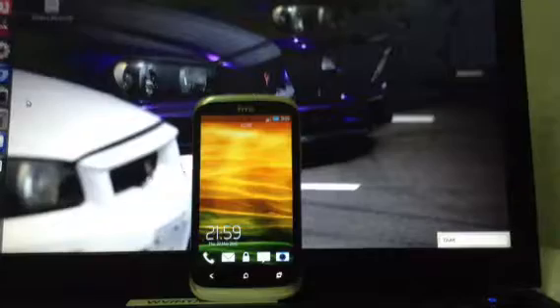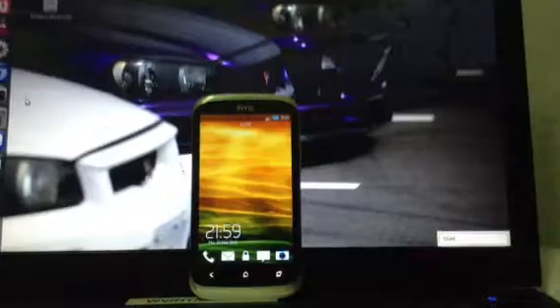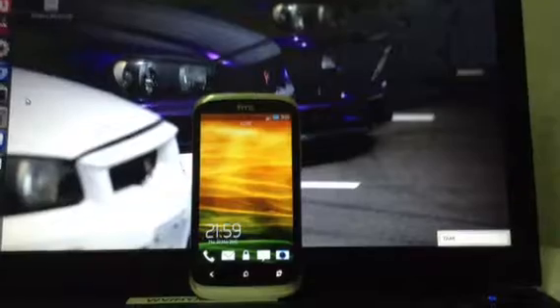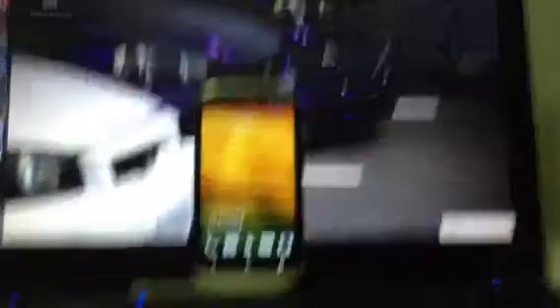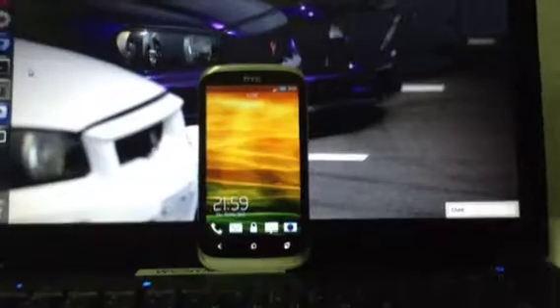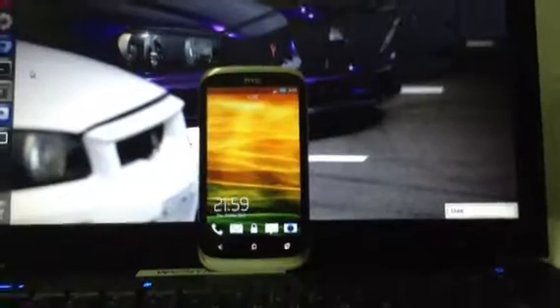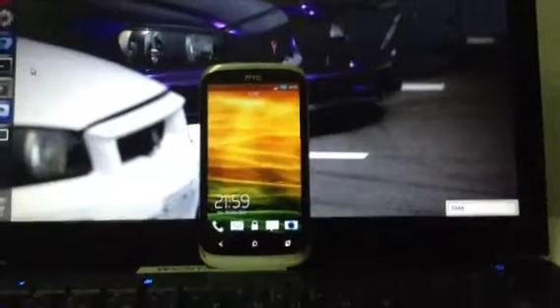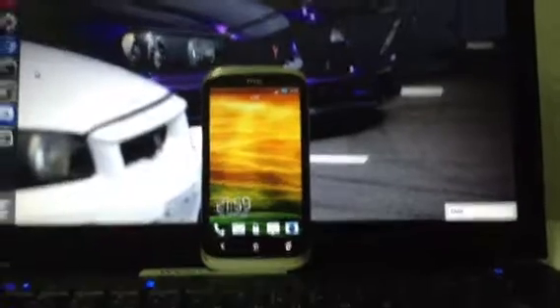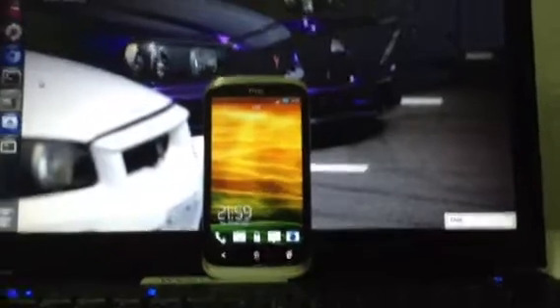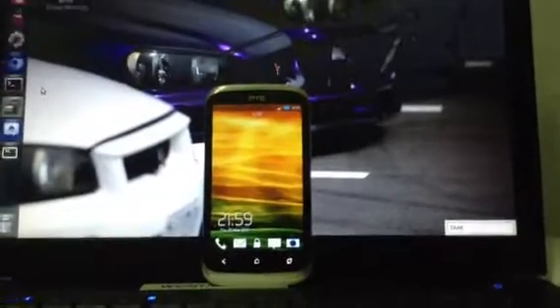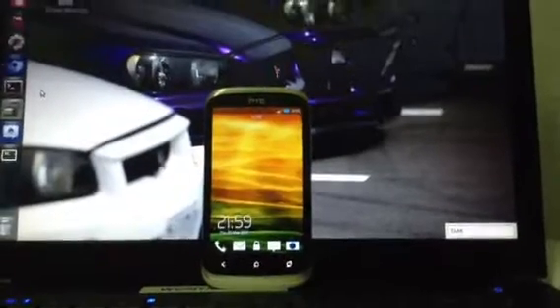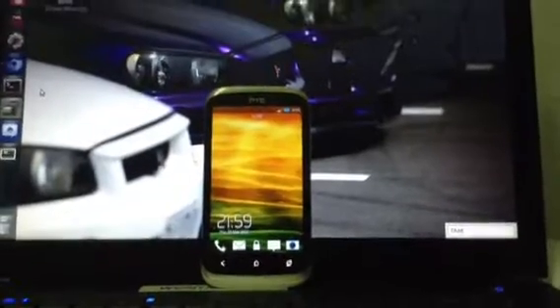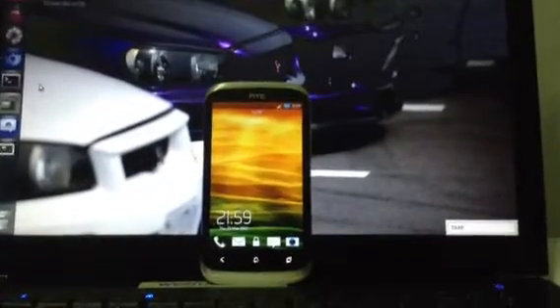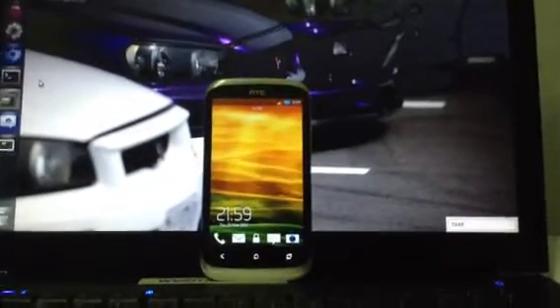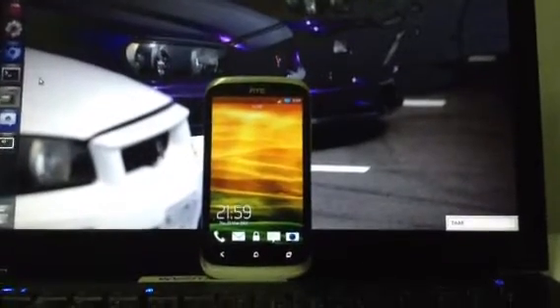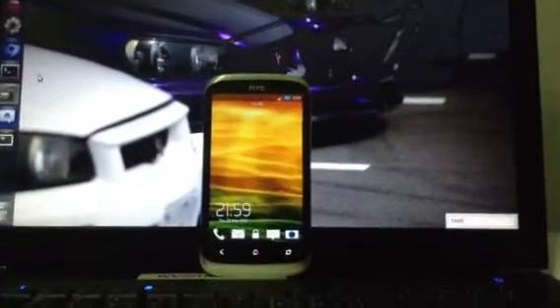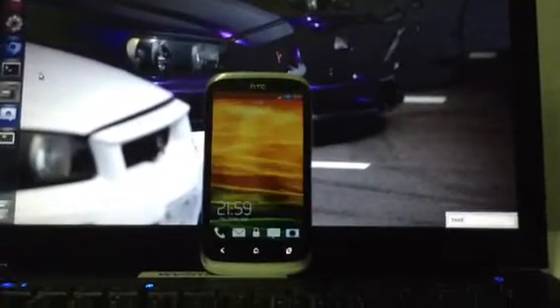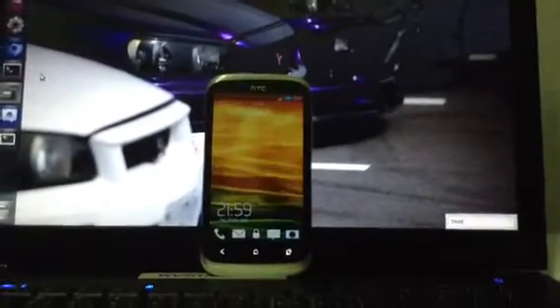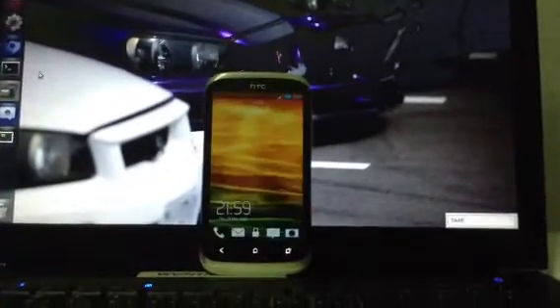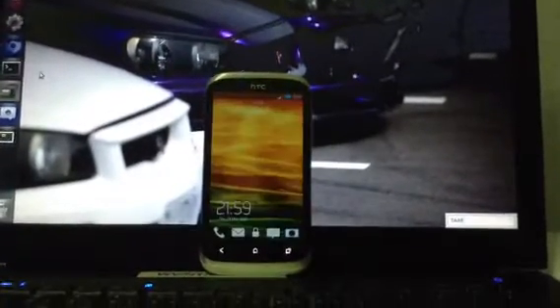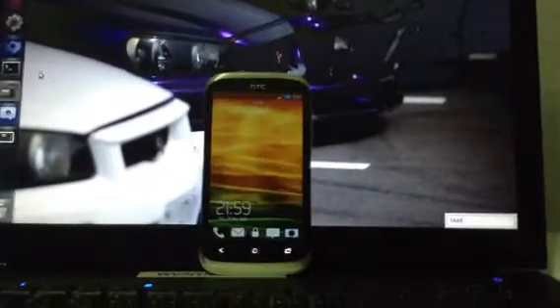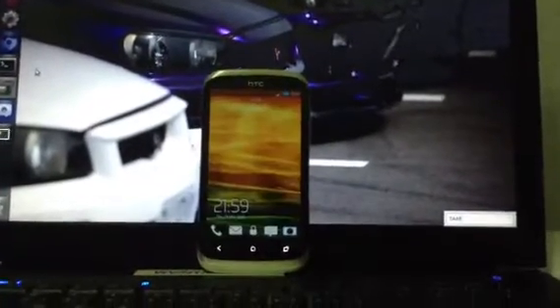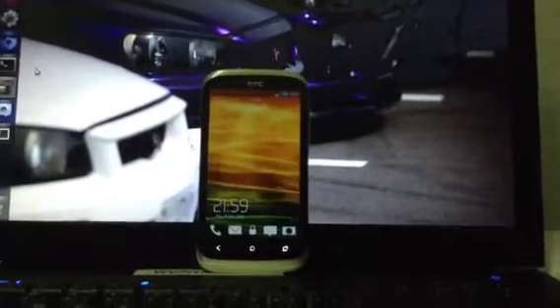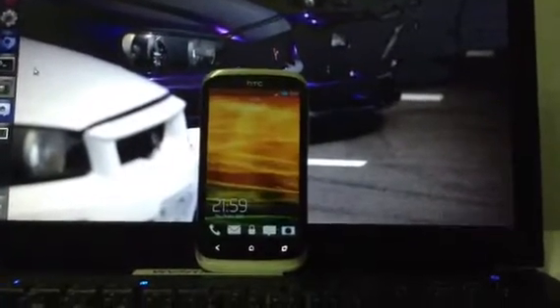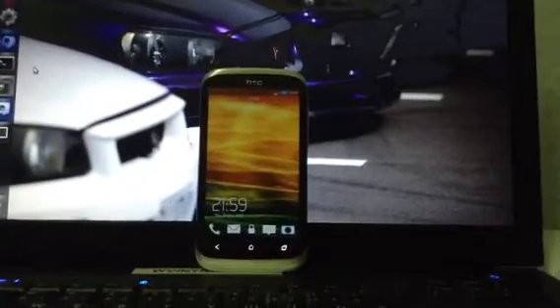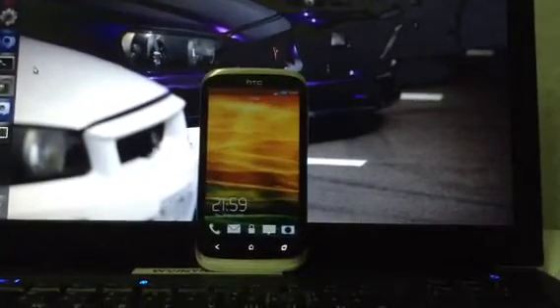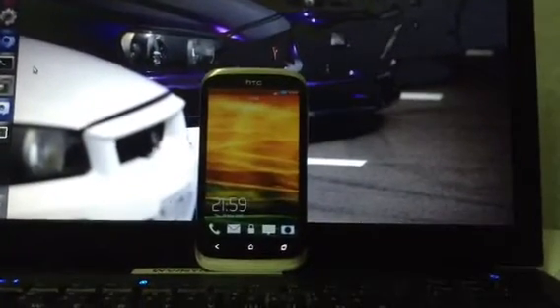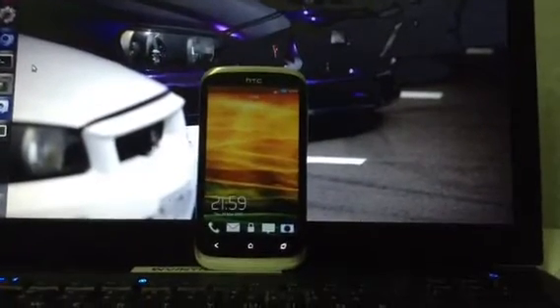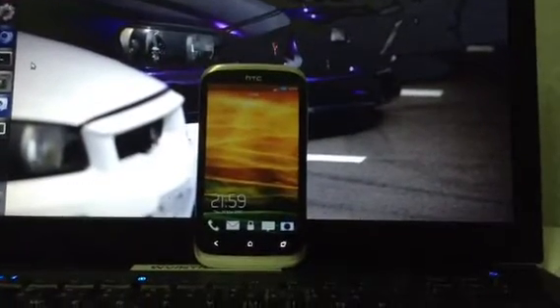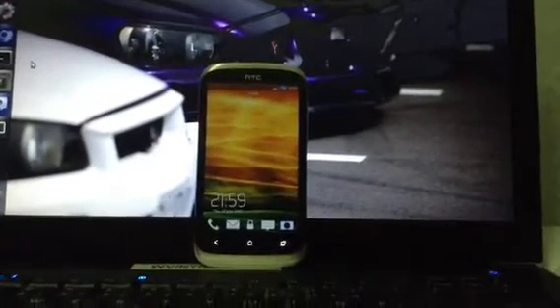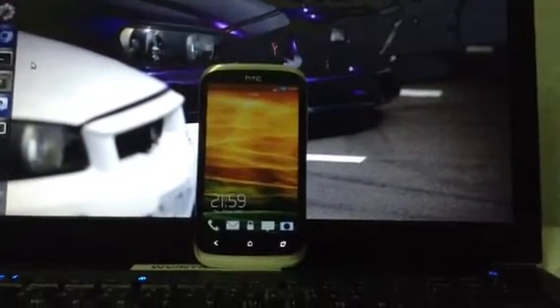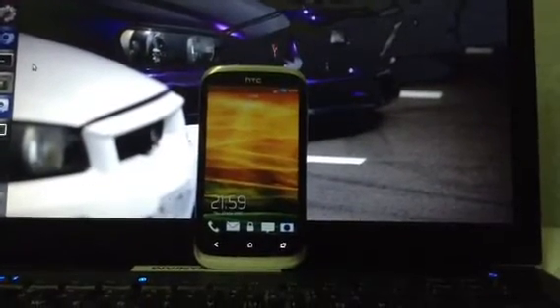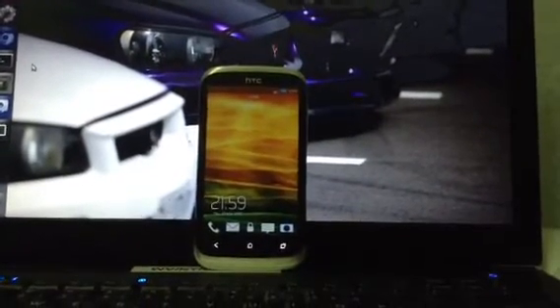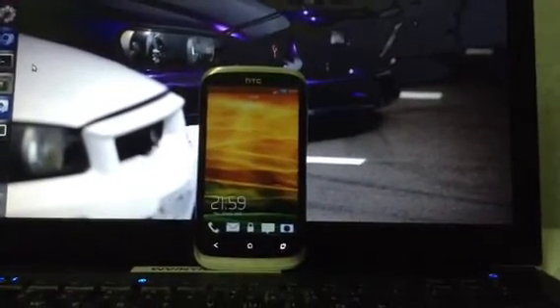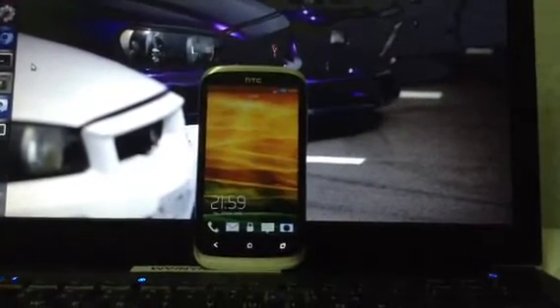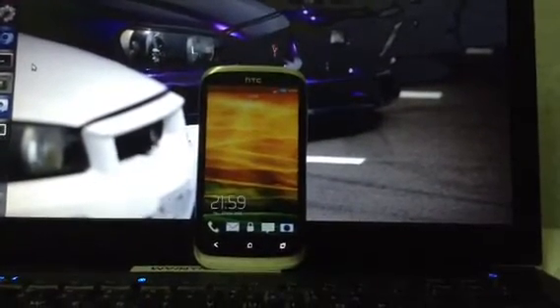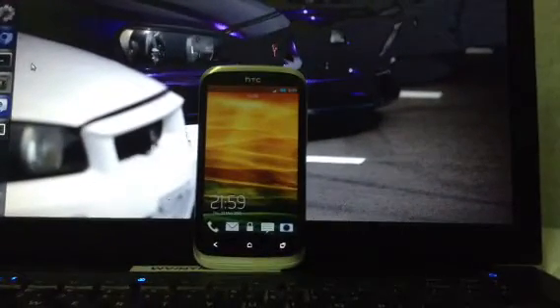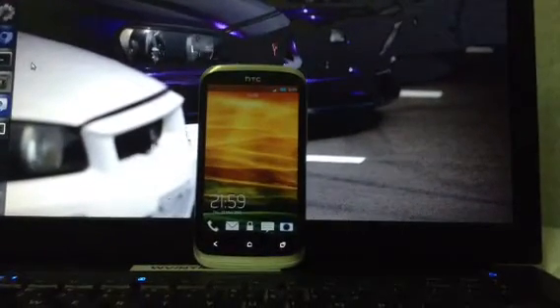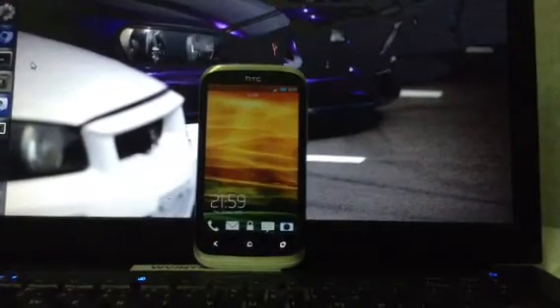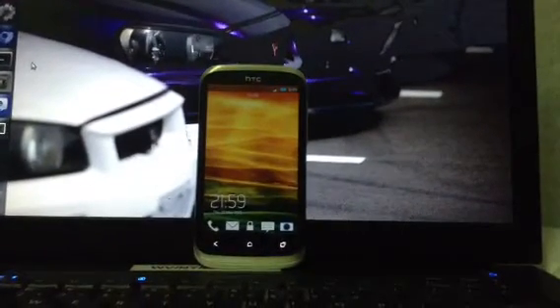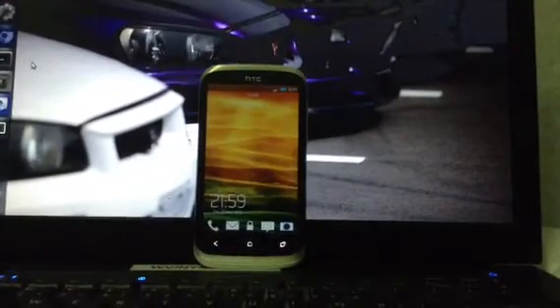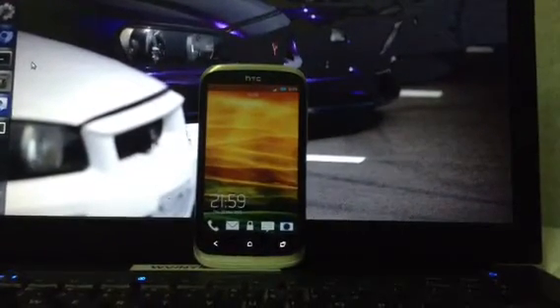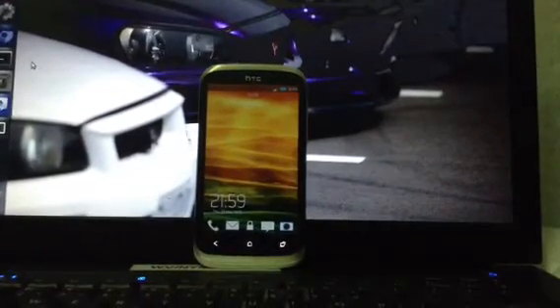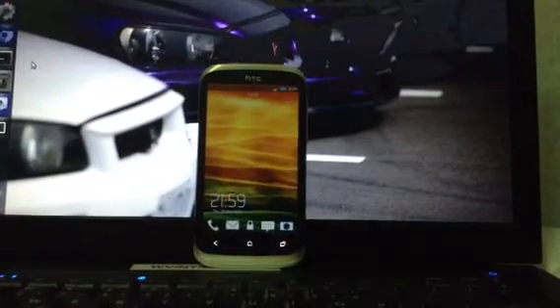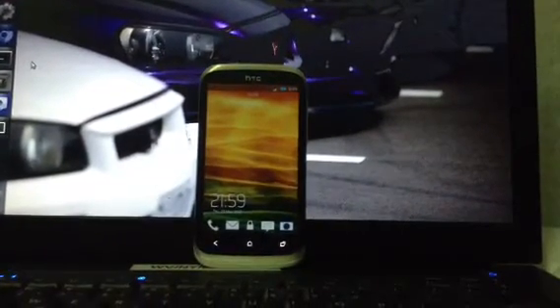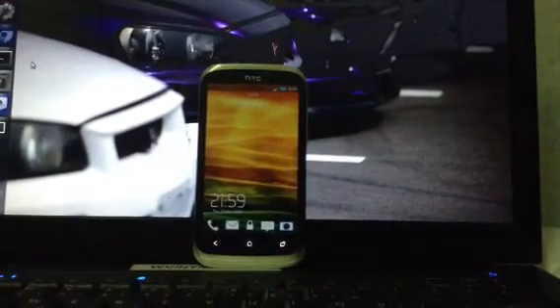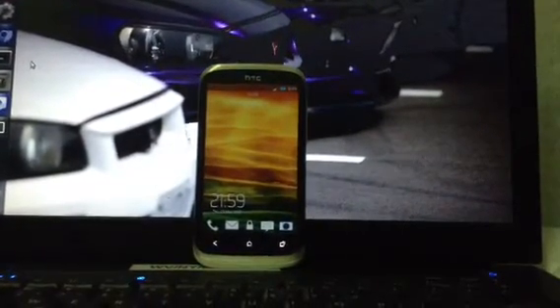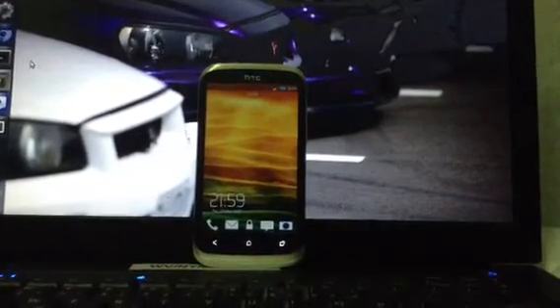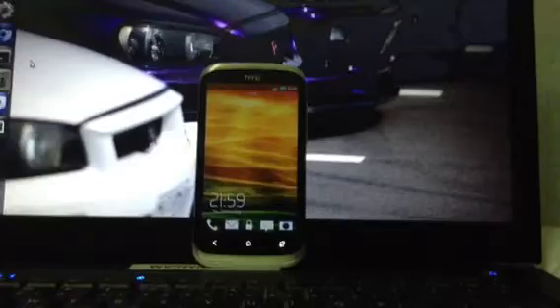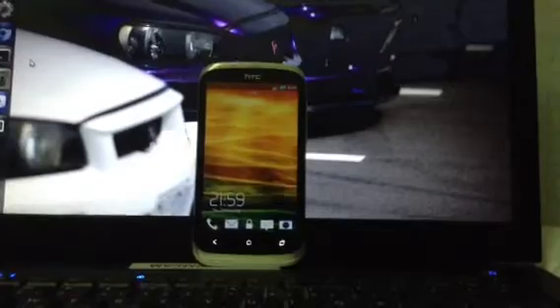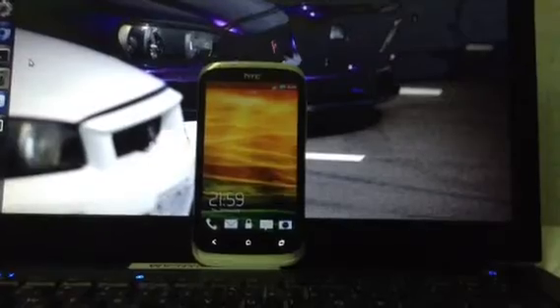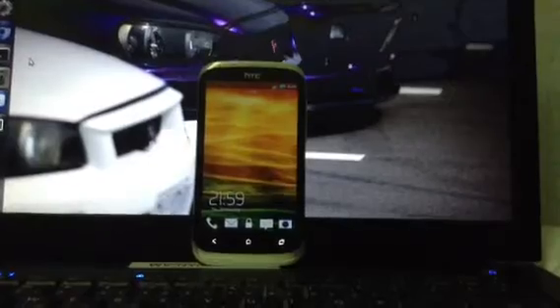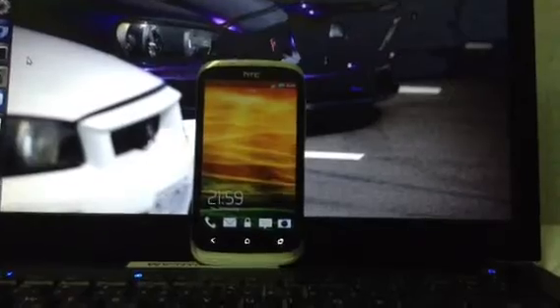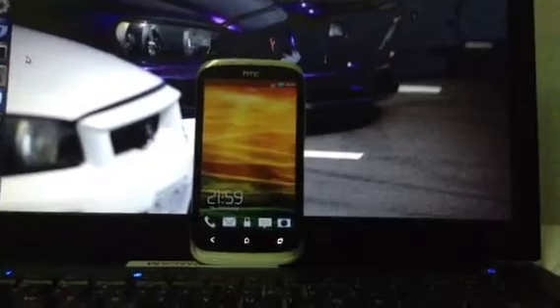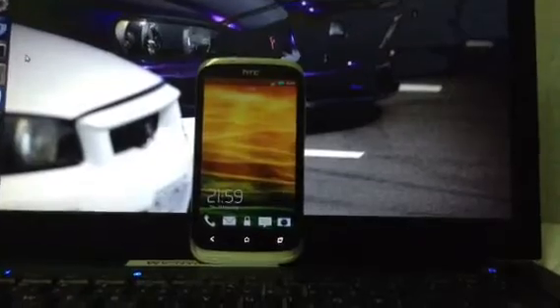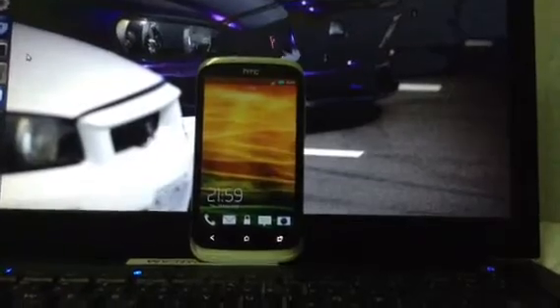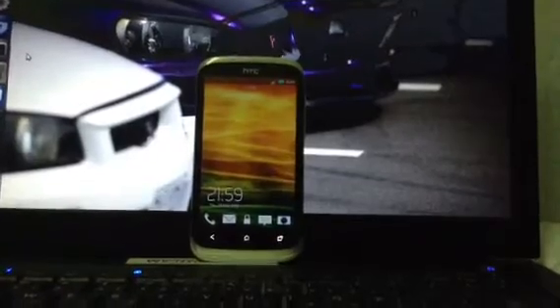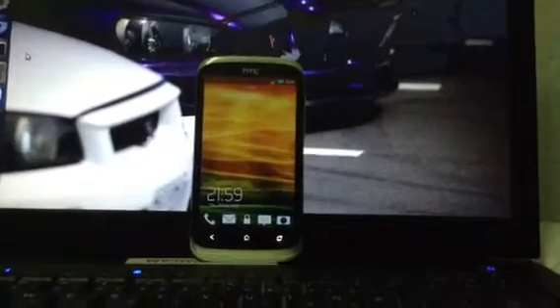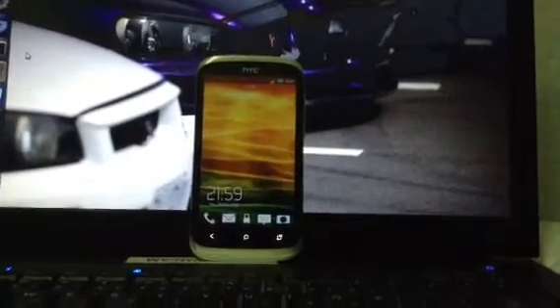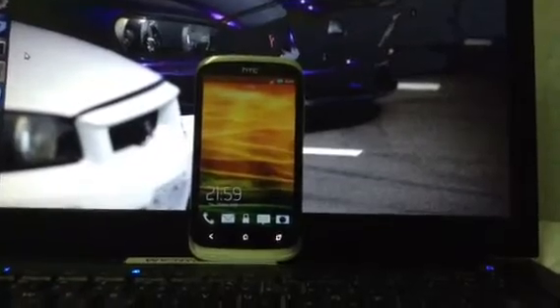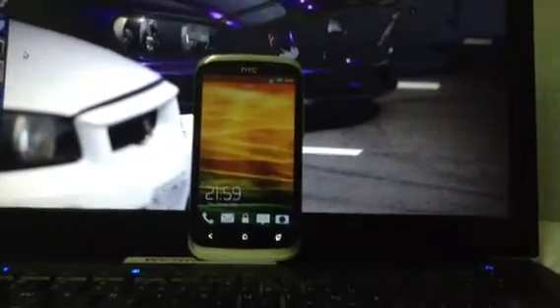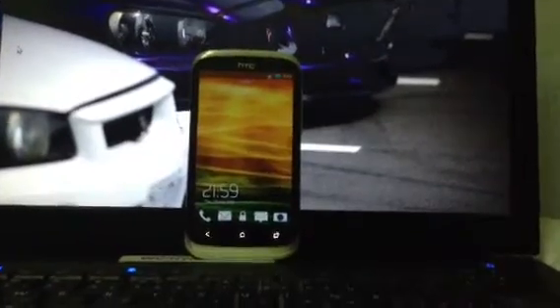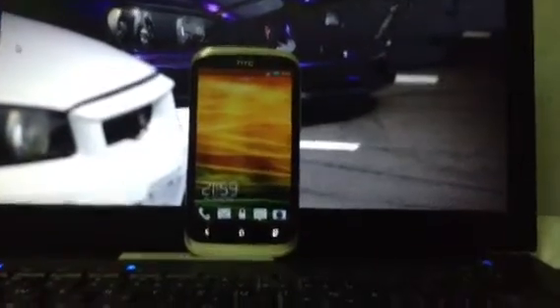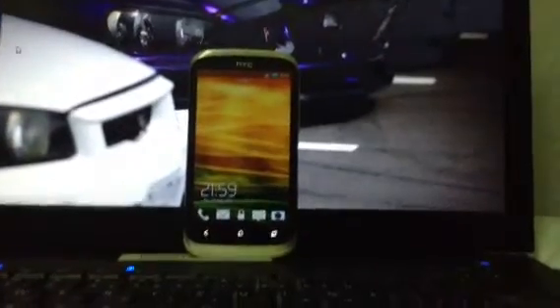Hey guys, this is the Android Manual and today I'm going to show you how to flash AOKP Milestone 6 for your HTC DSRX.